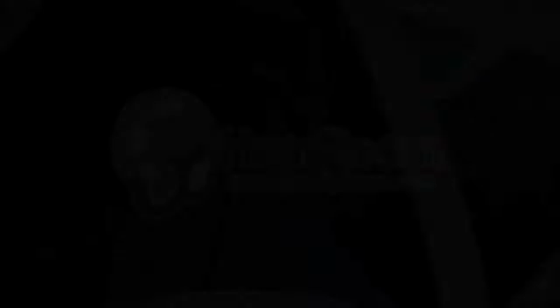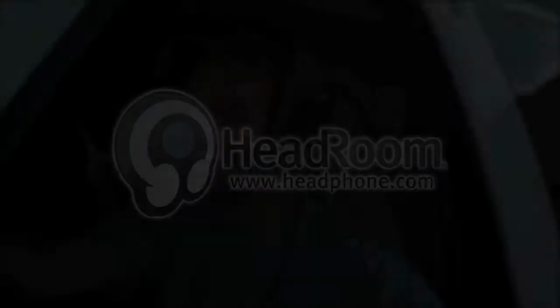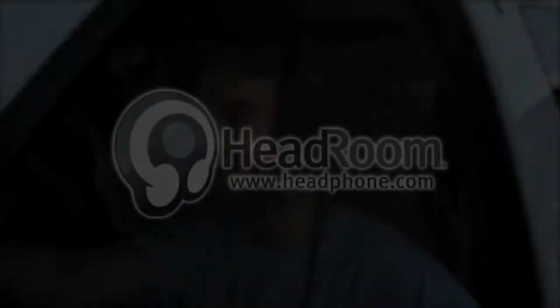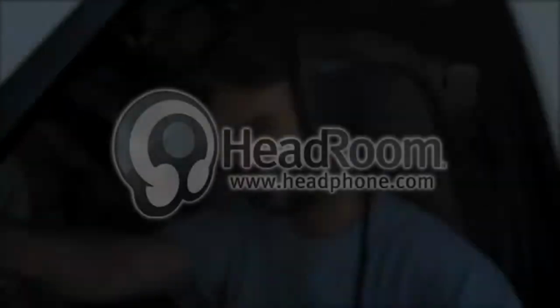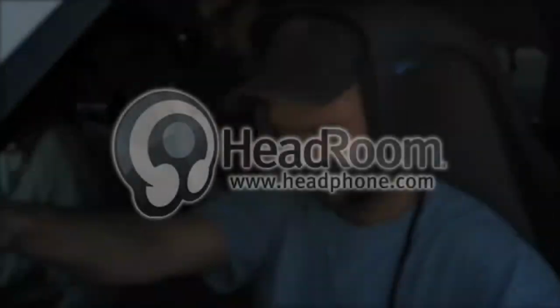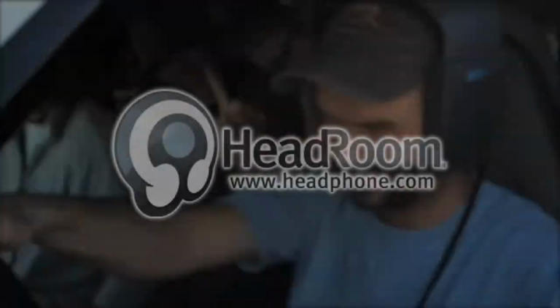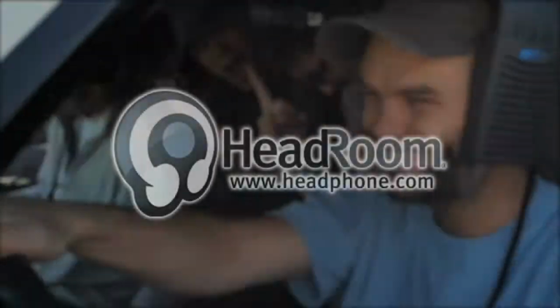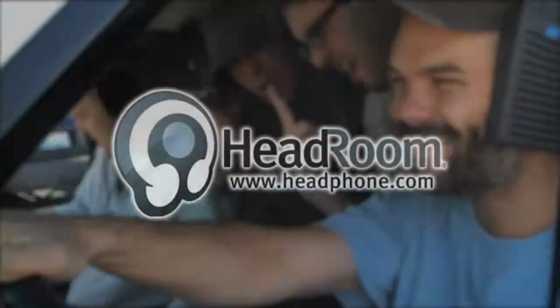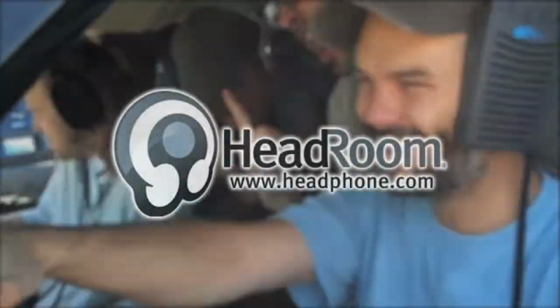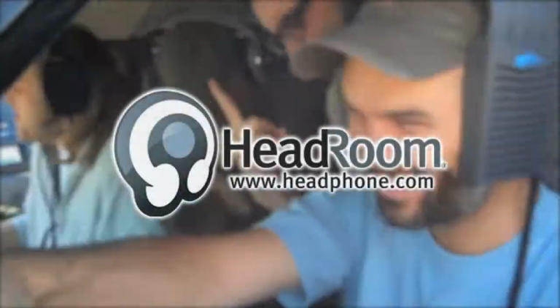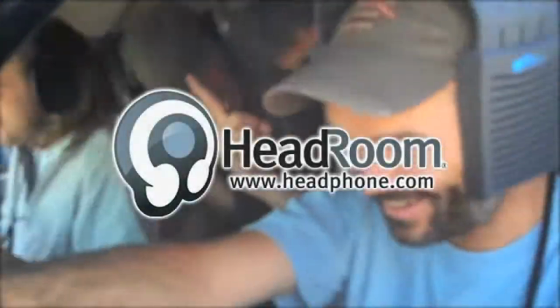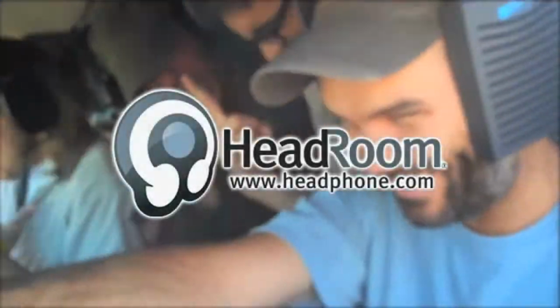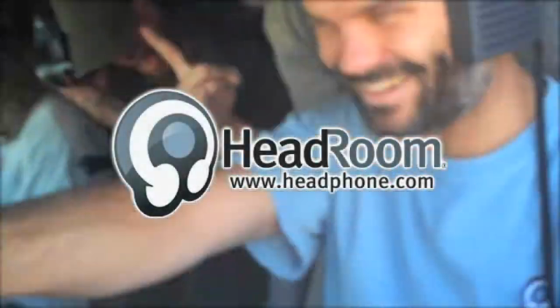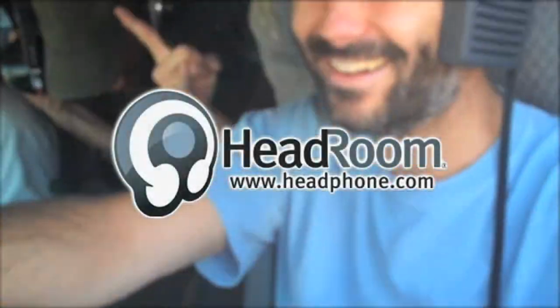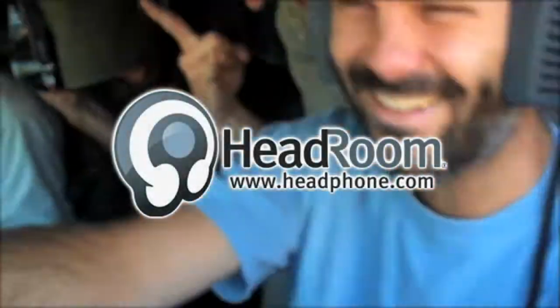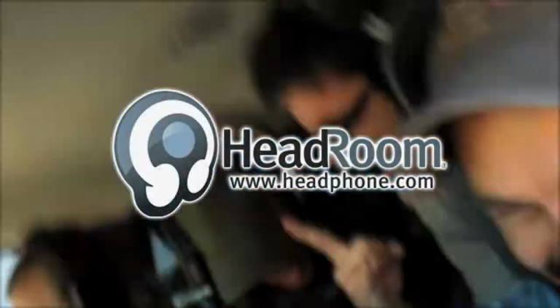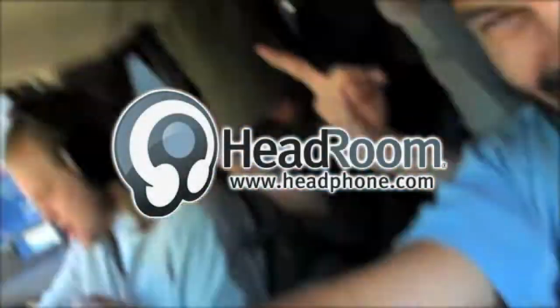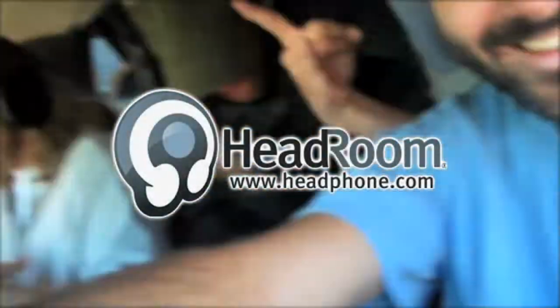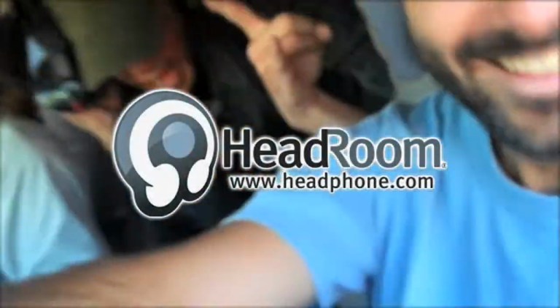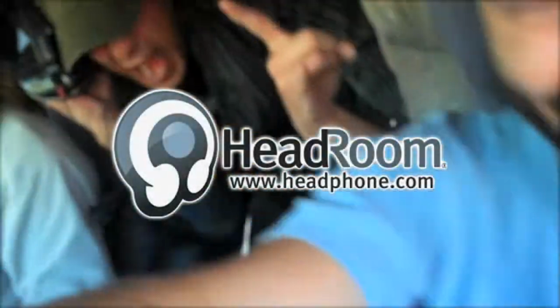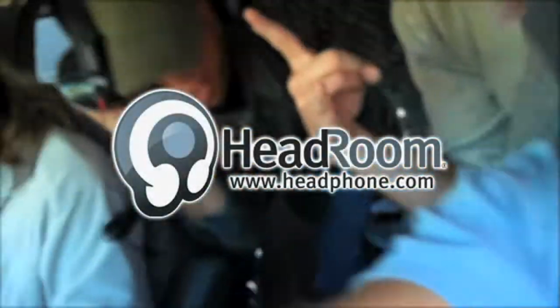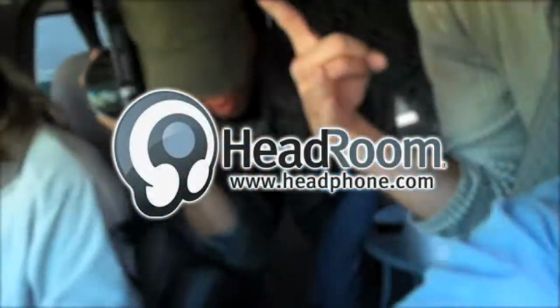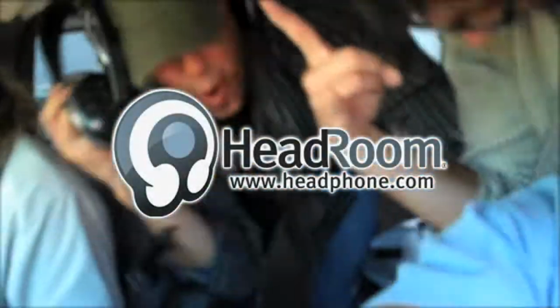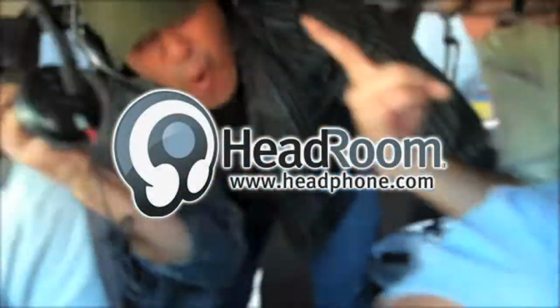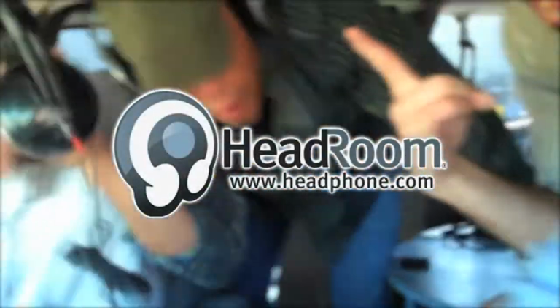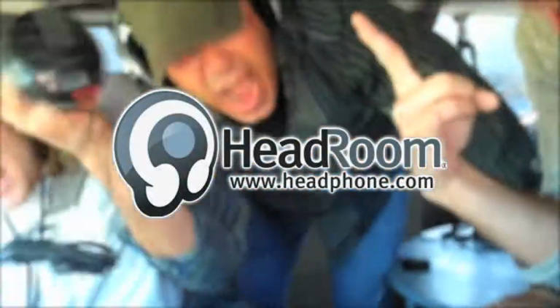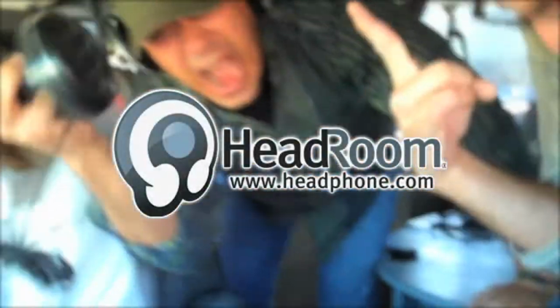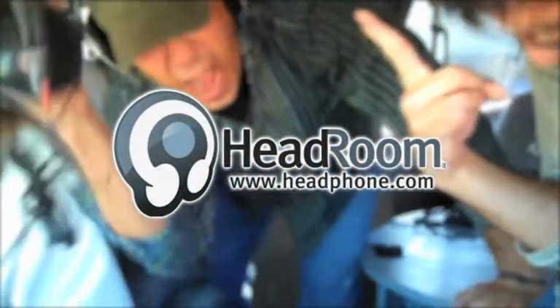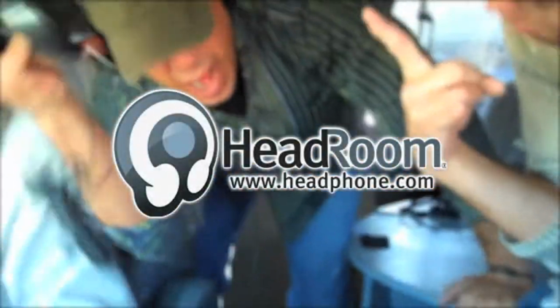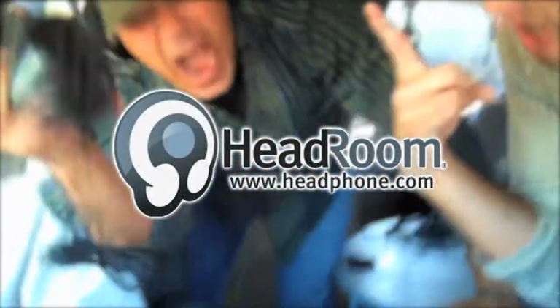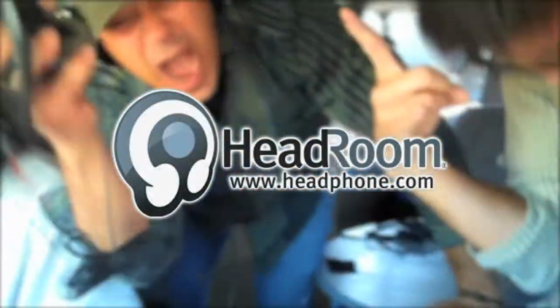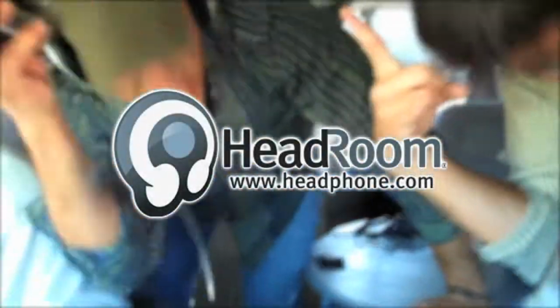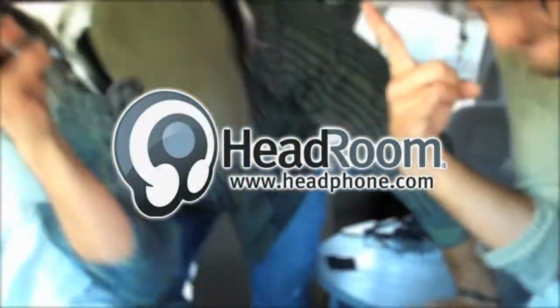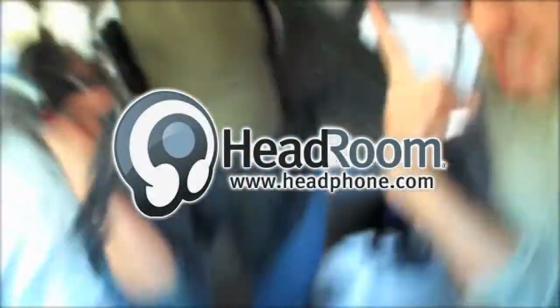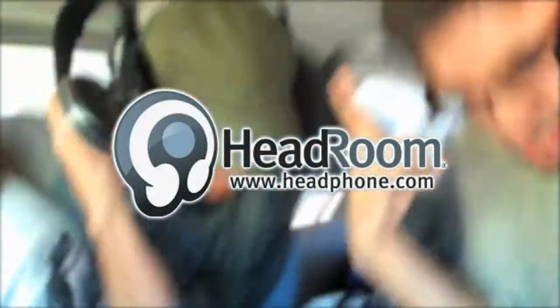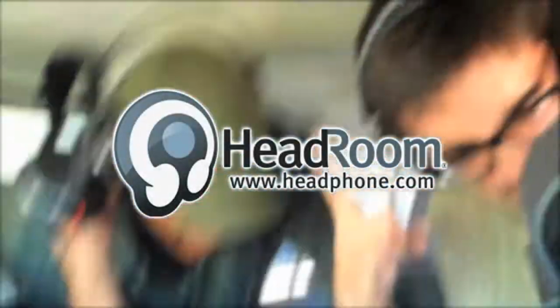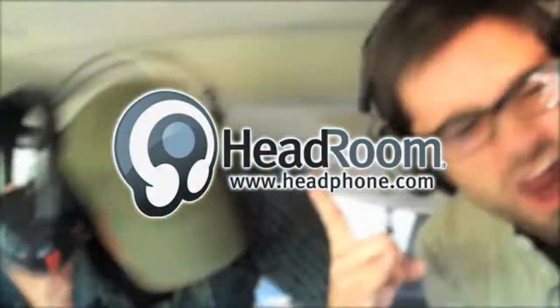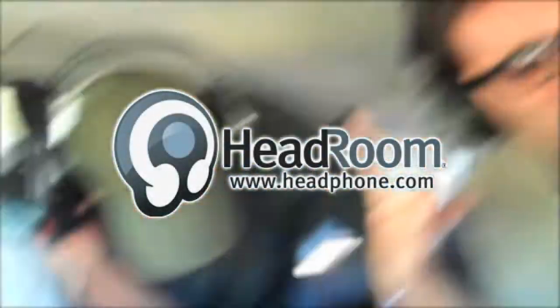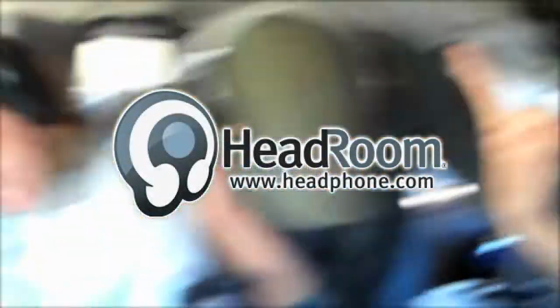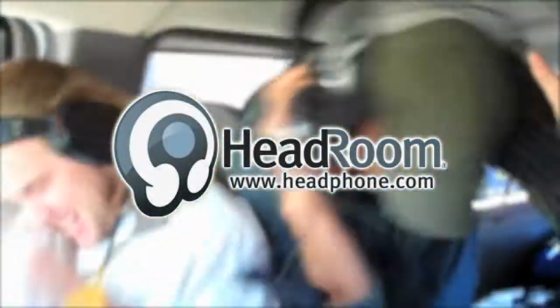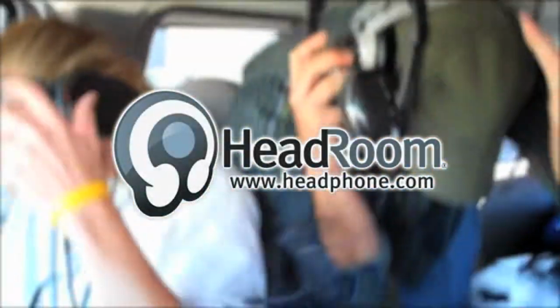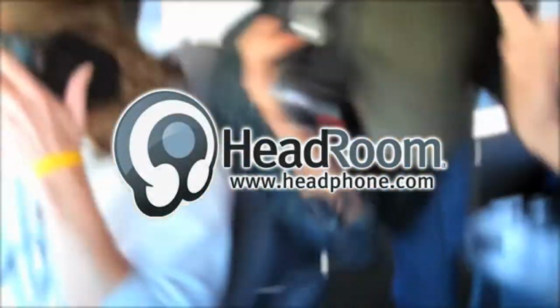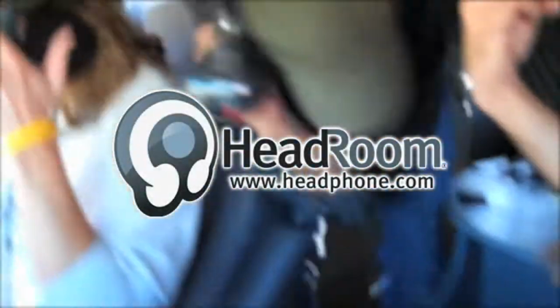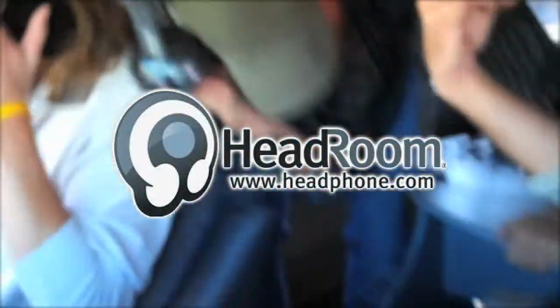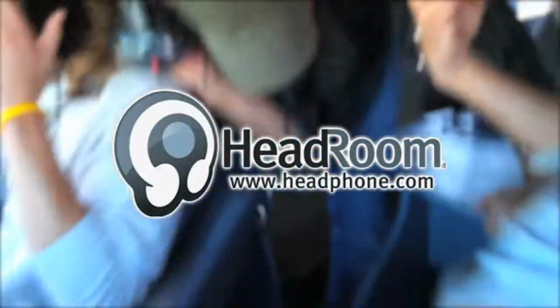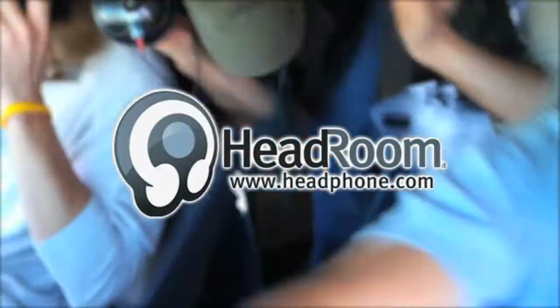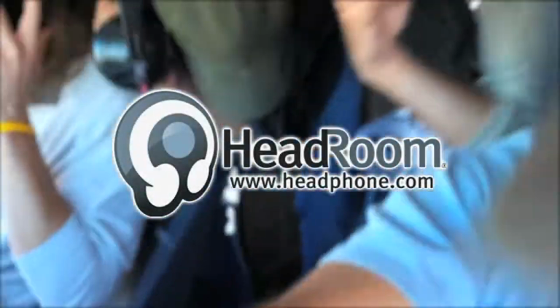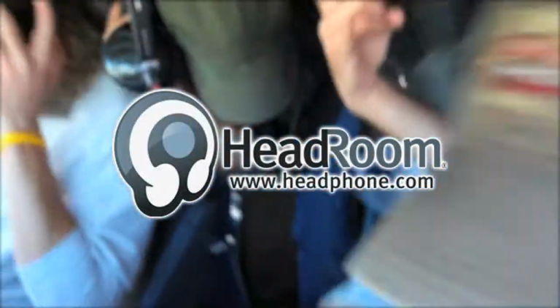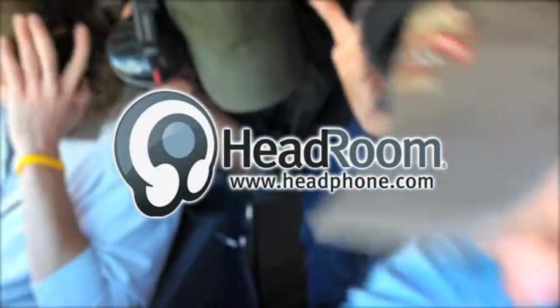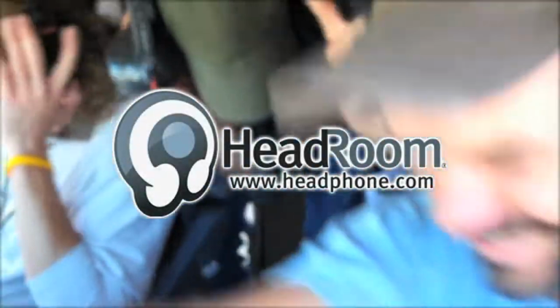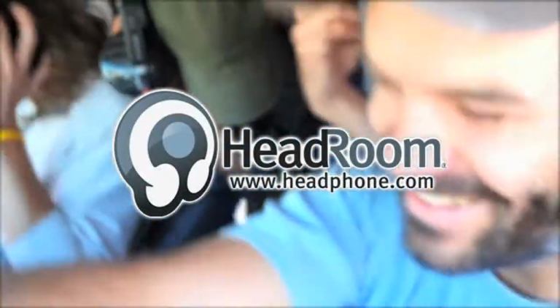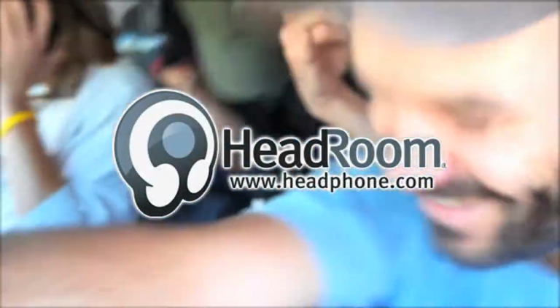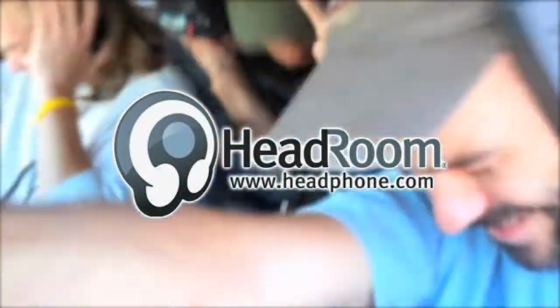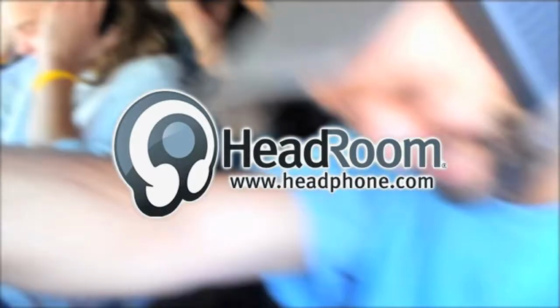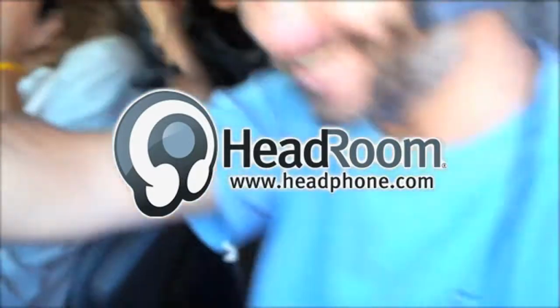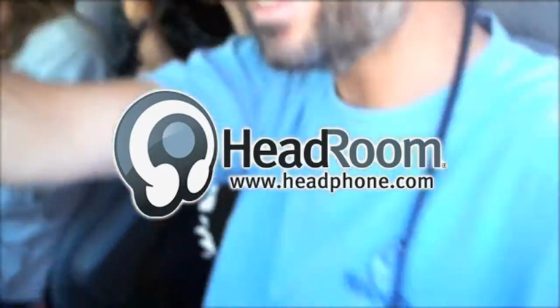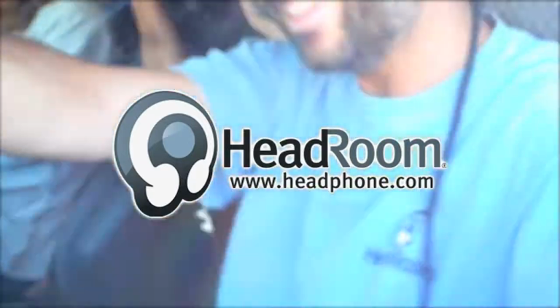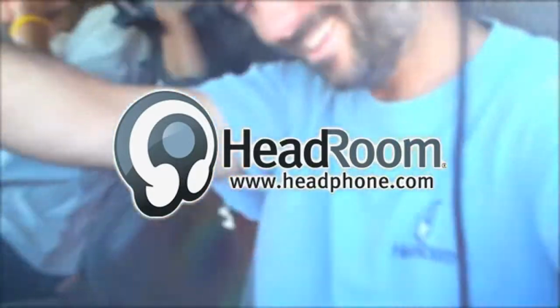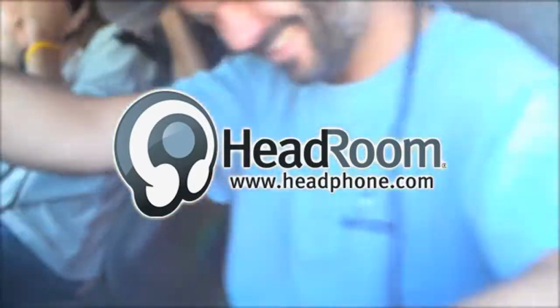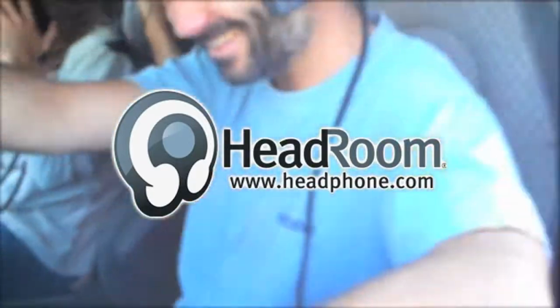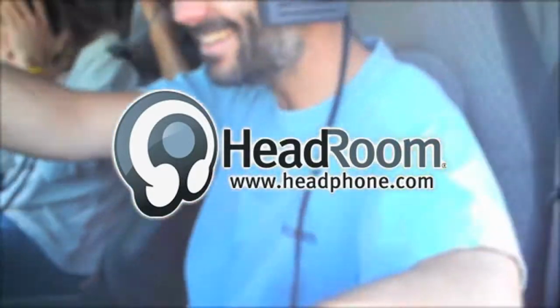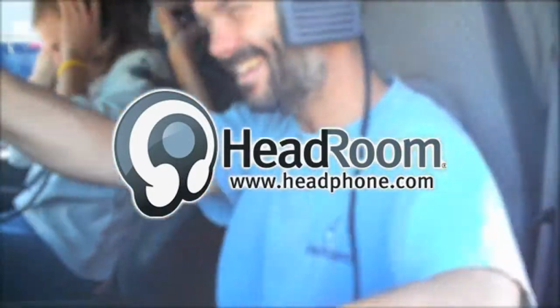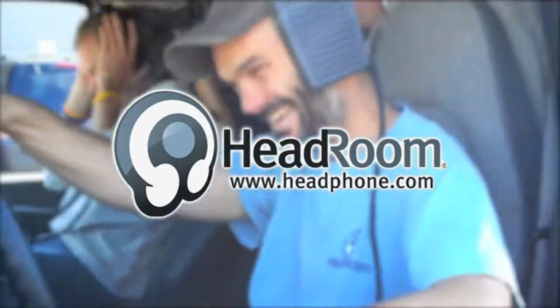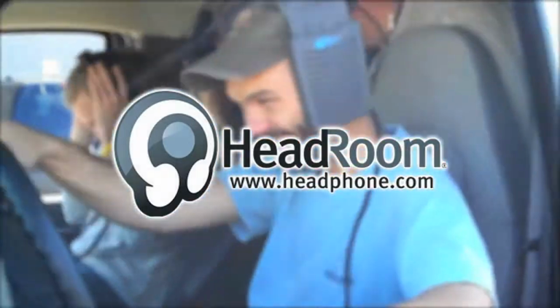You're watching Headroom's coverage of CanJam 2010 at Rocky Mountain Audio Fest, live here on Headphone.com.